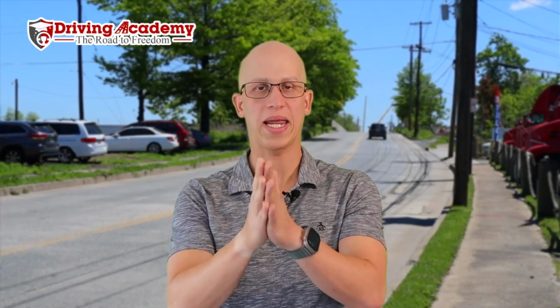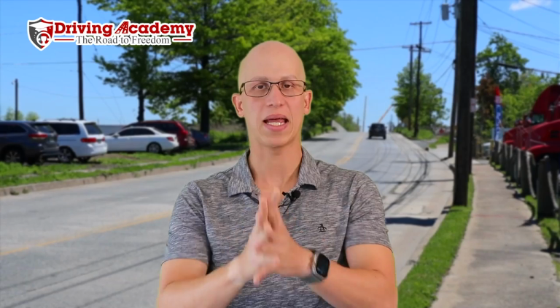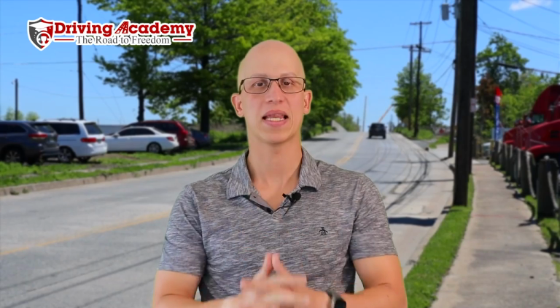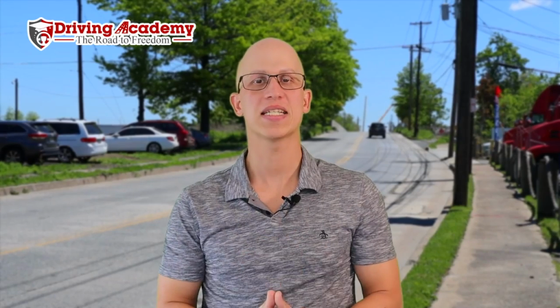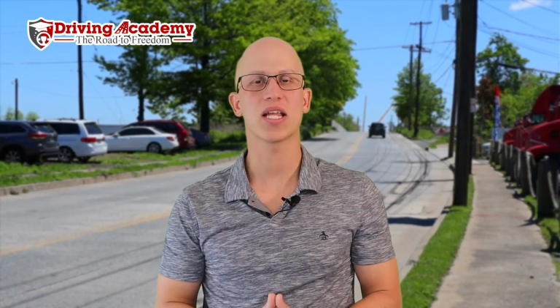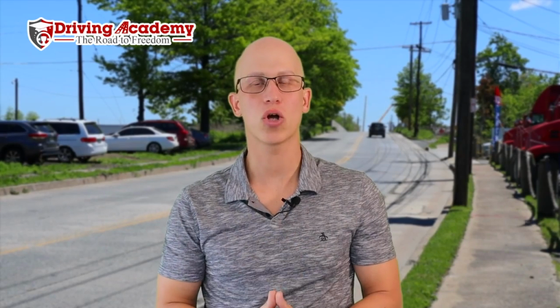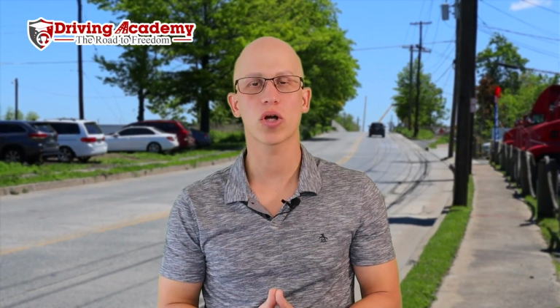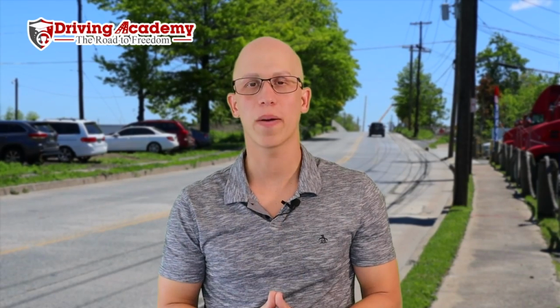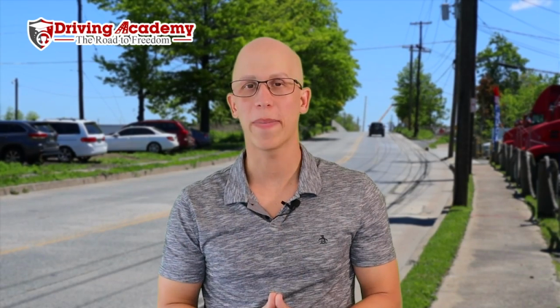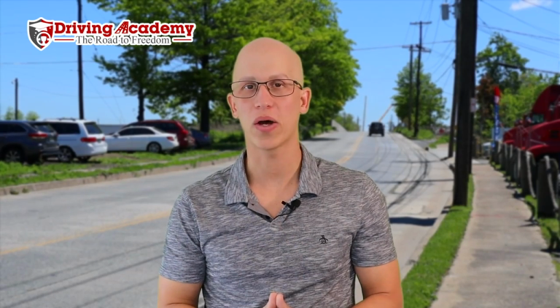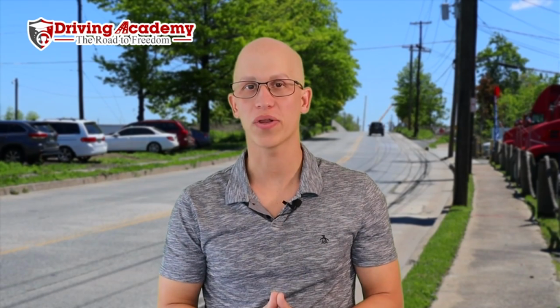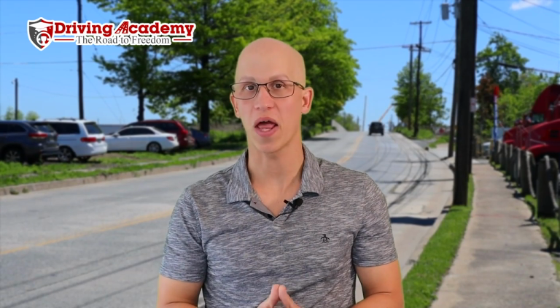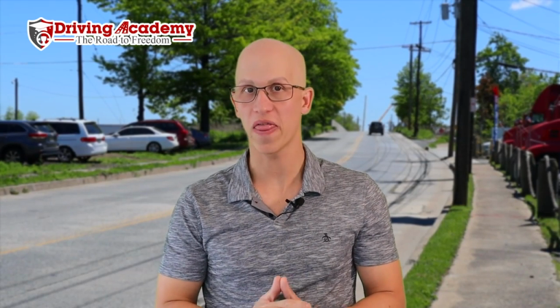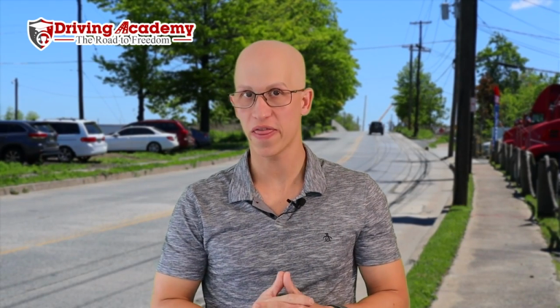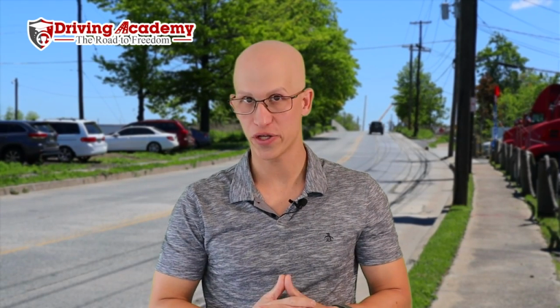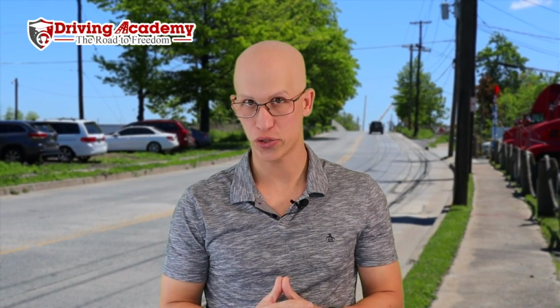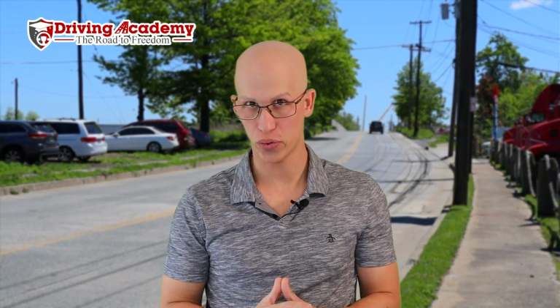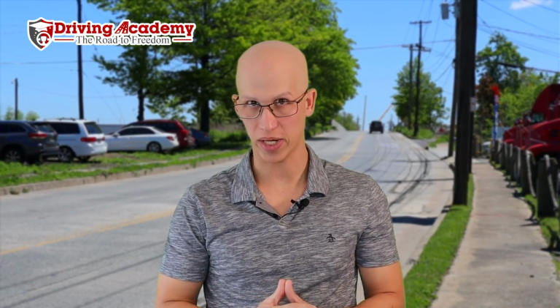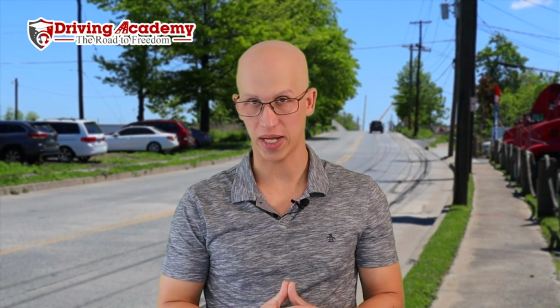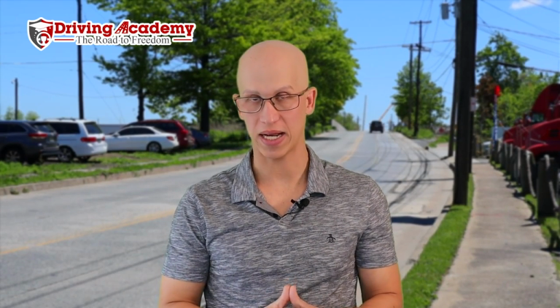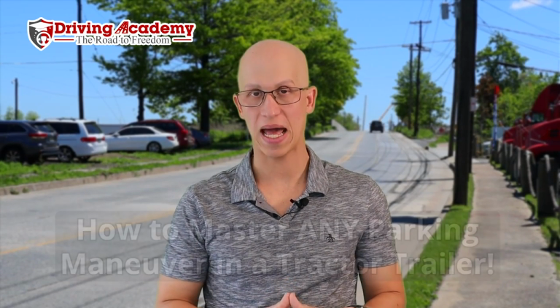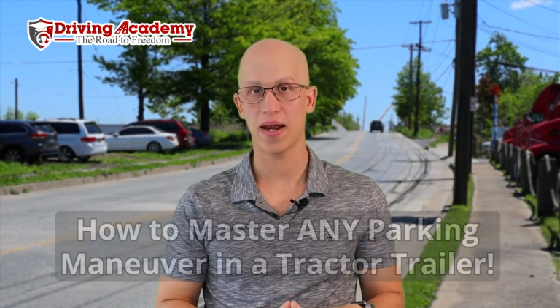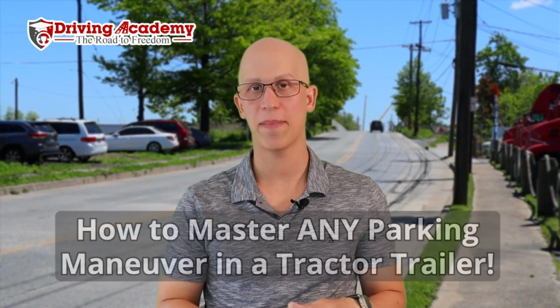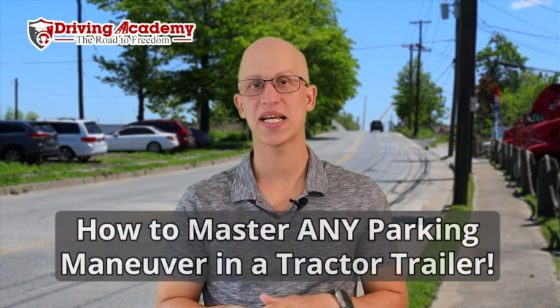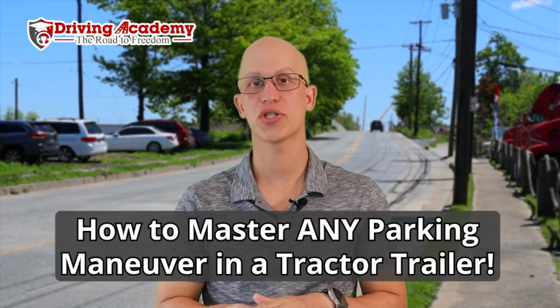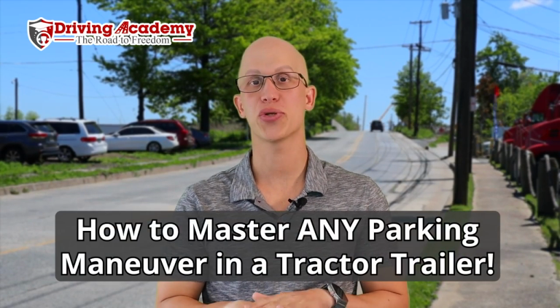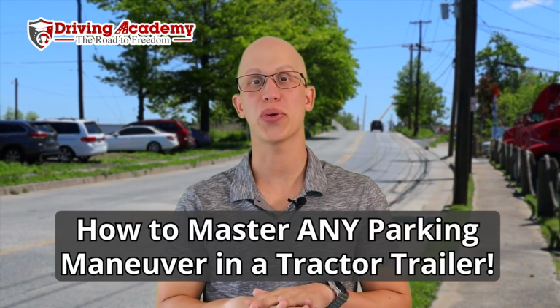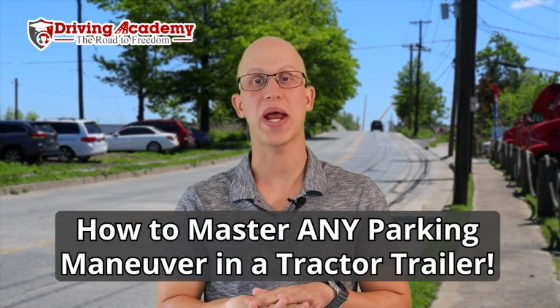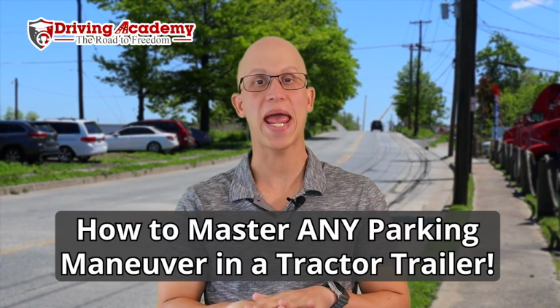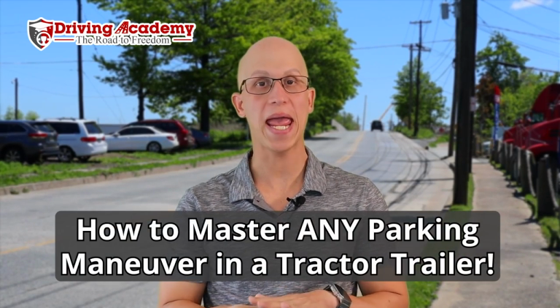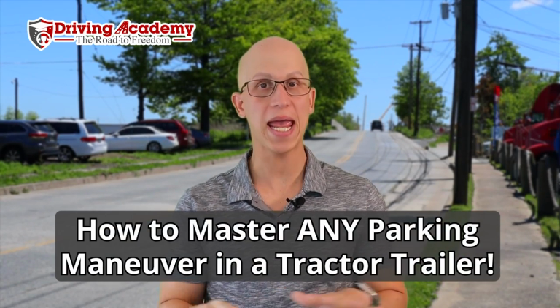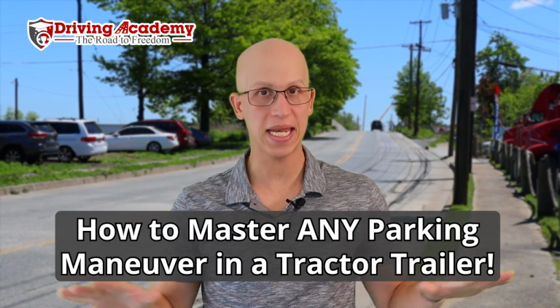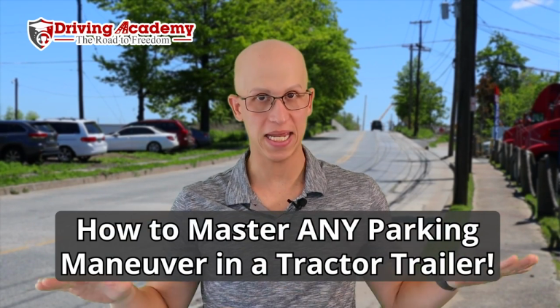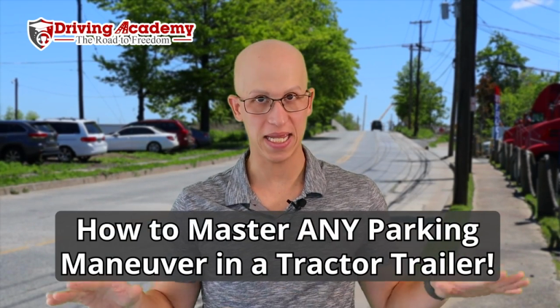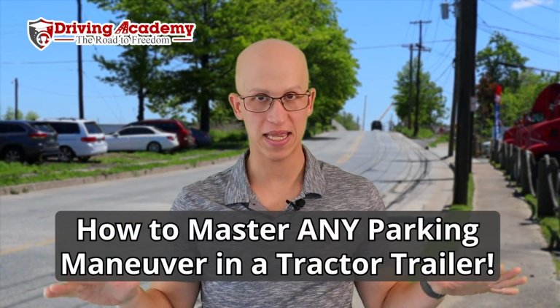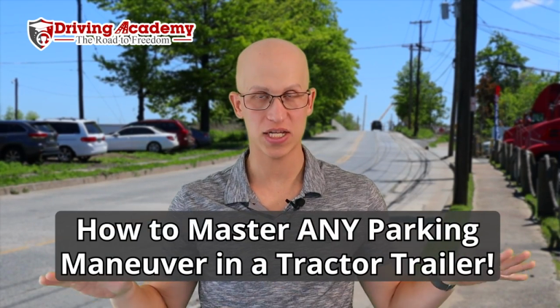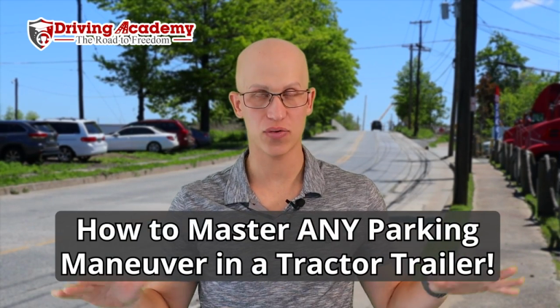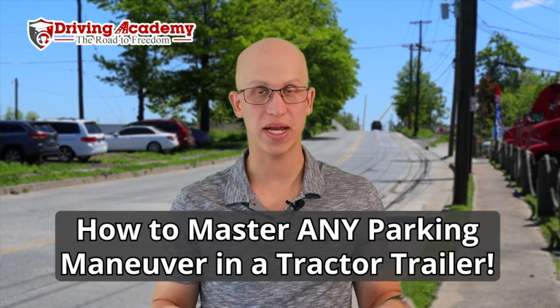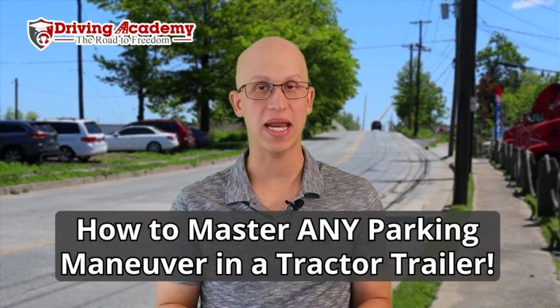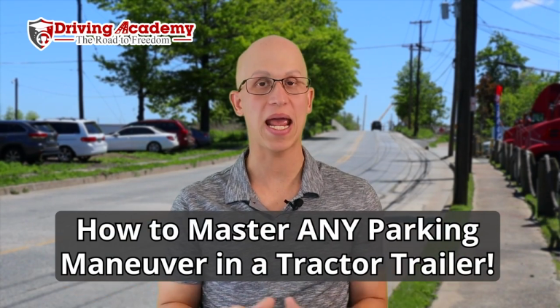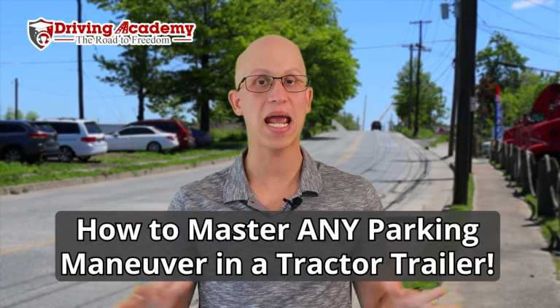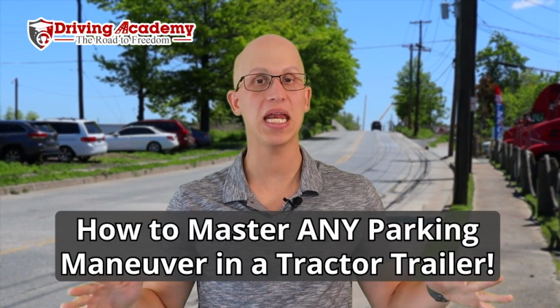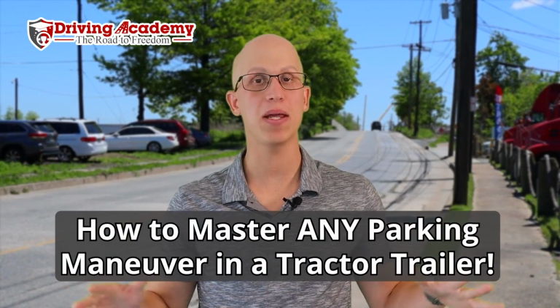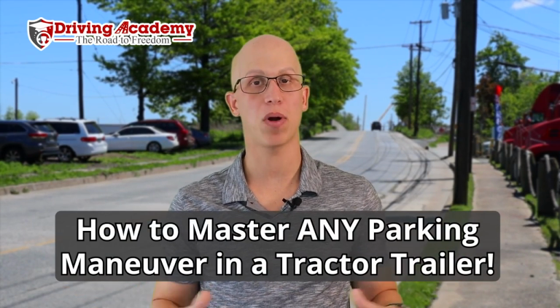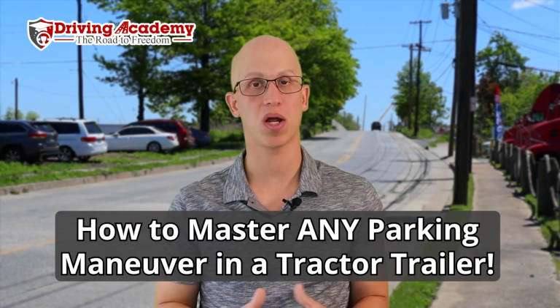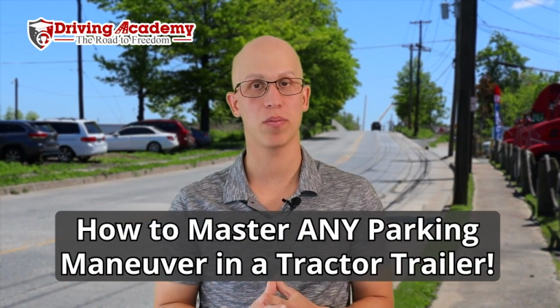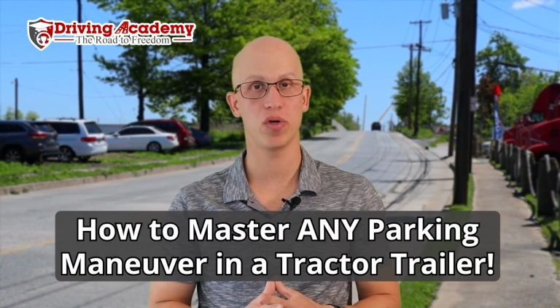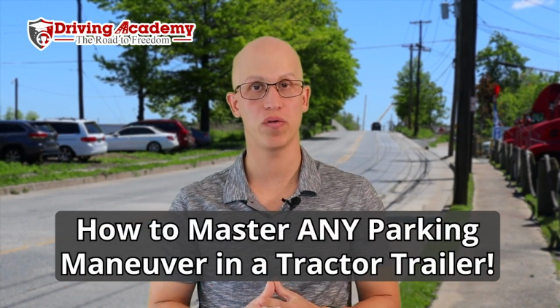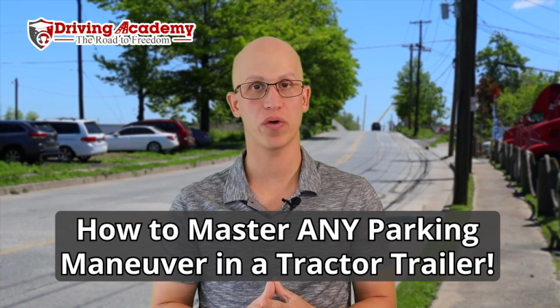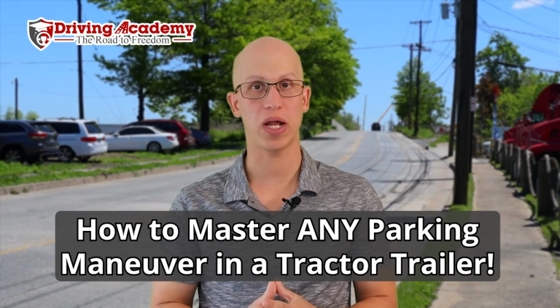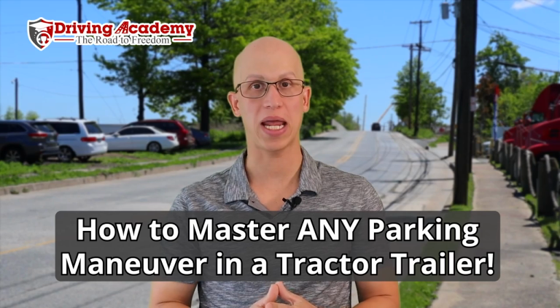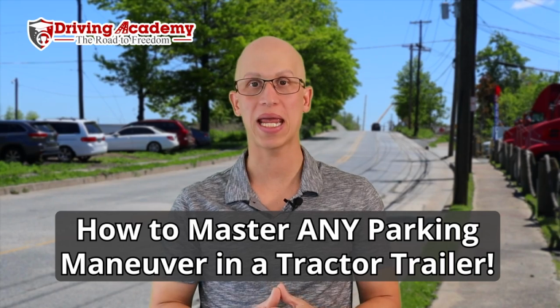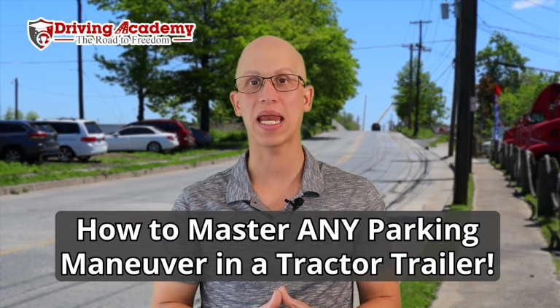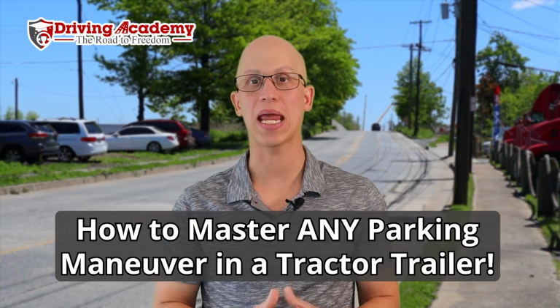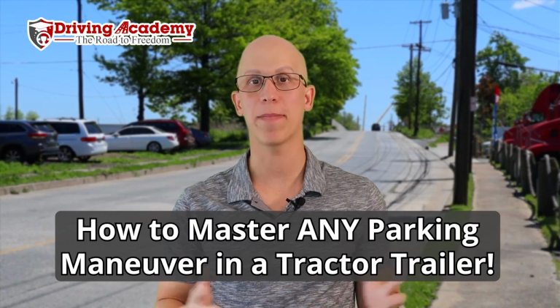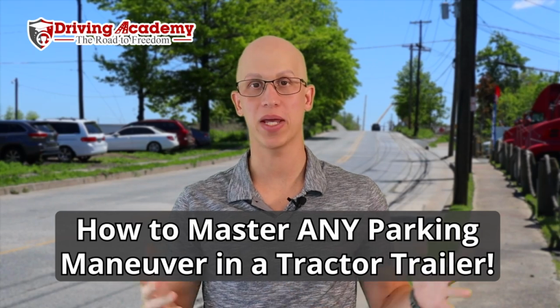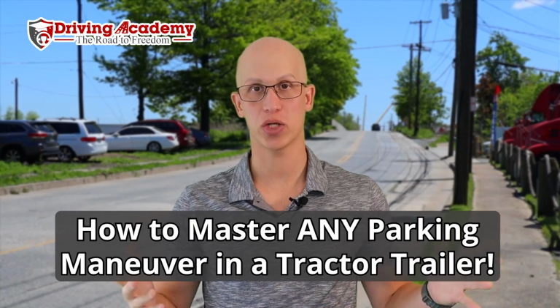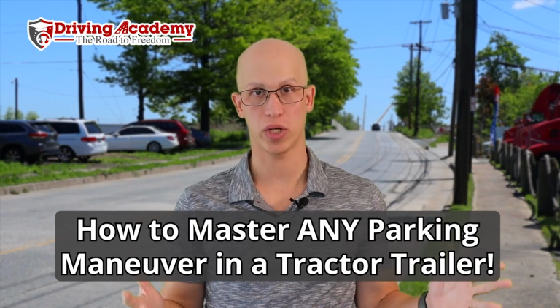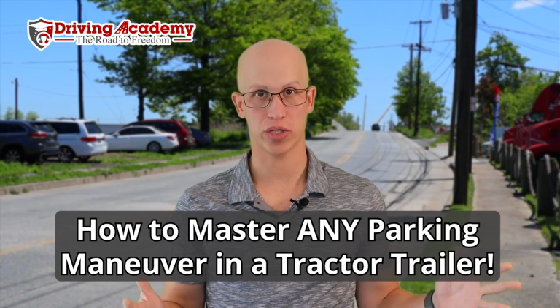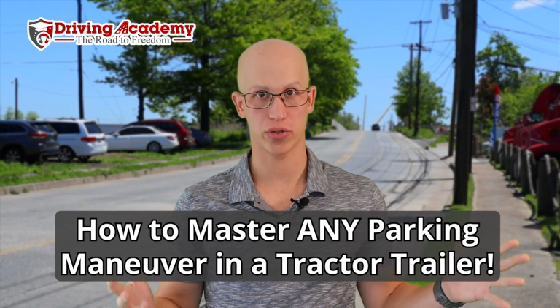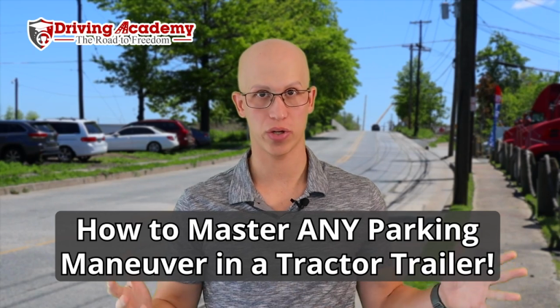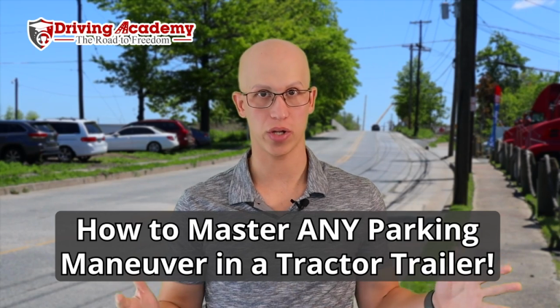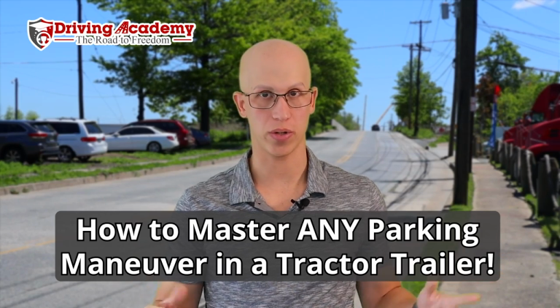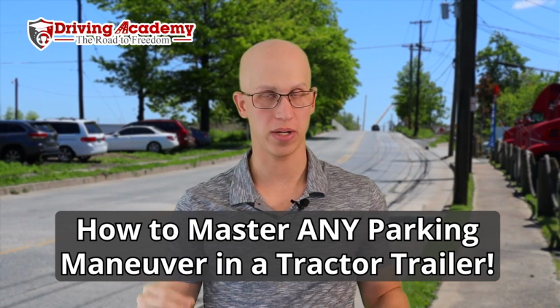Let's talk about the trick on how to master any parking maneuver in a big tractor trailer.